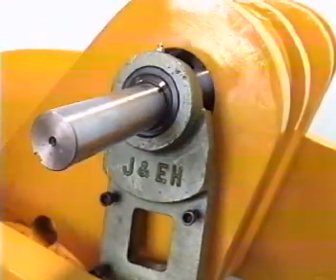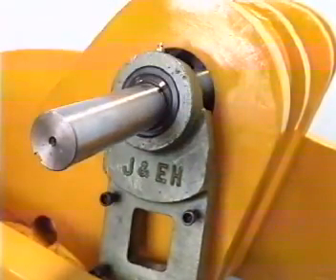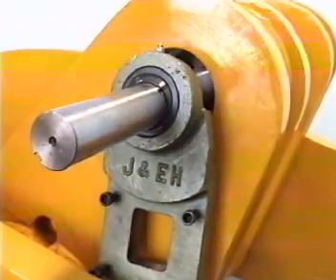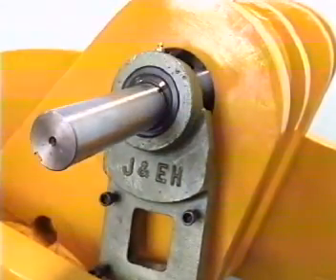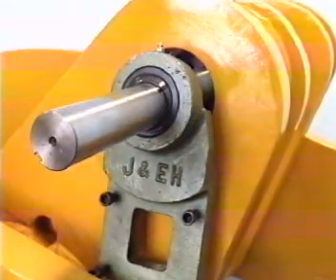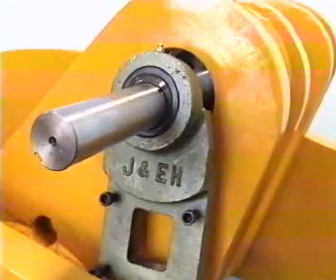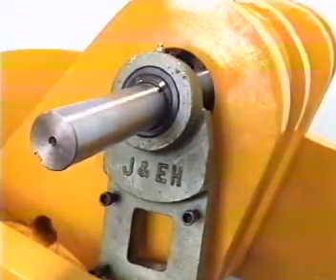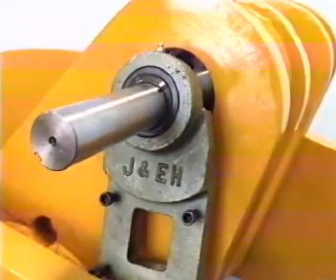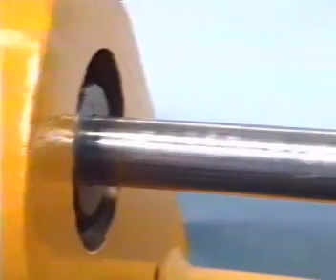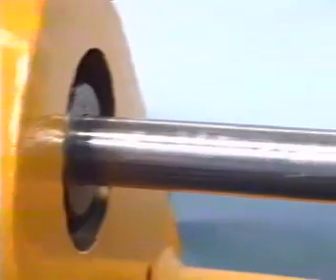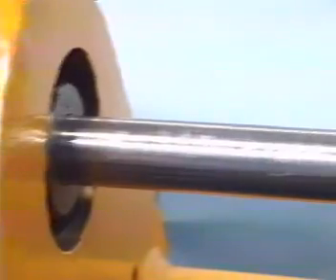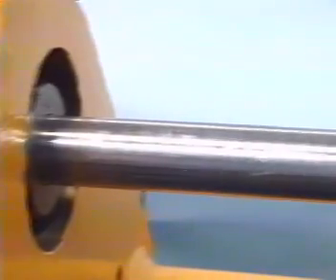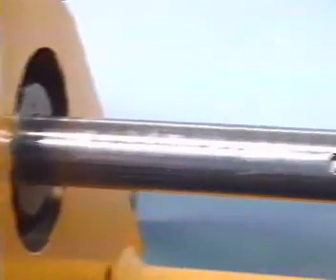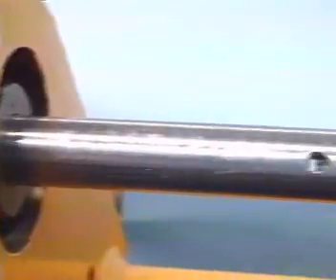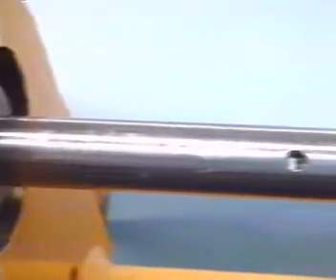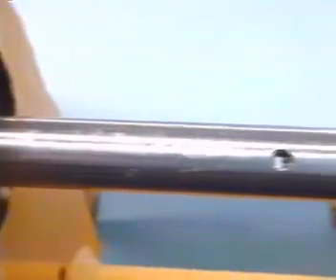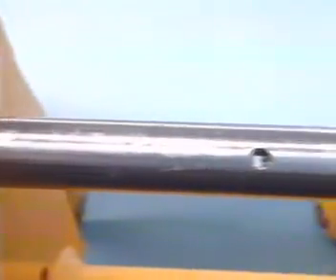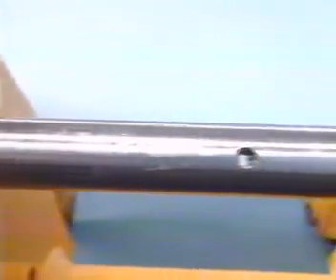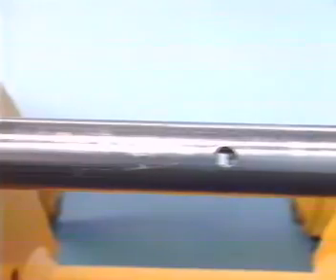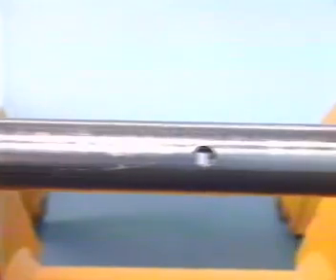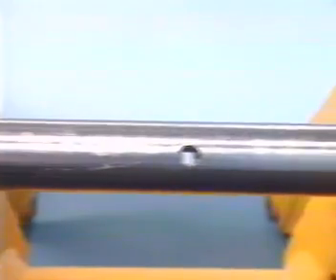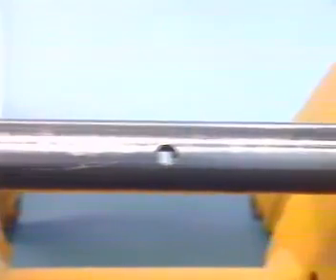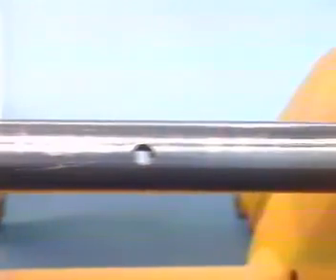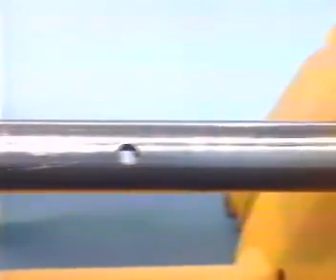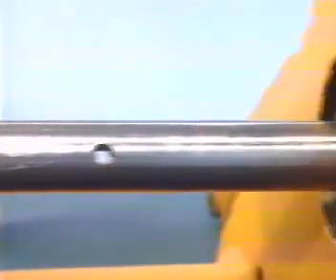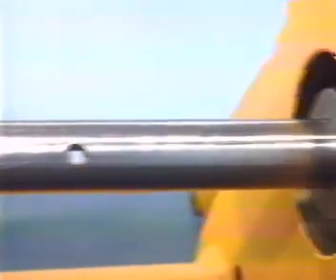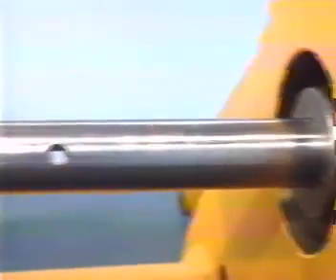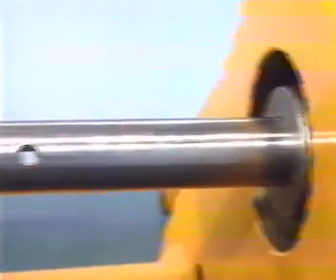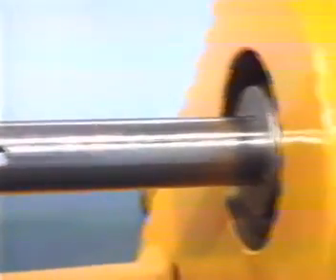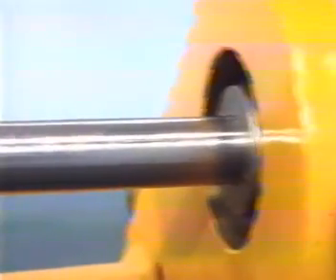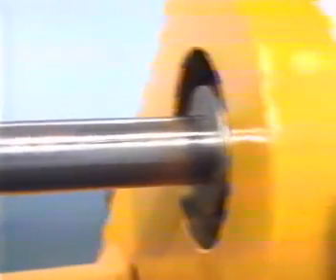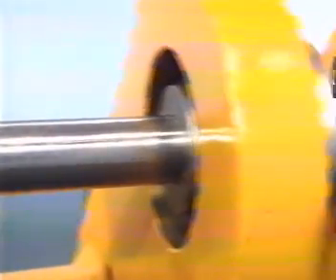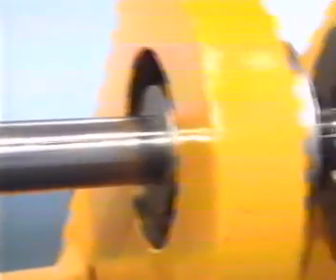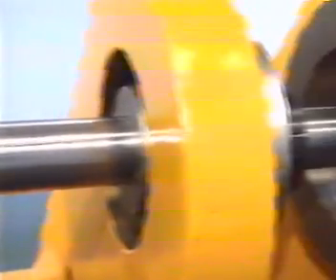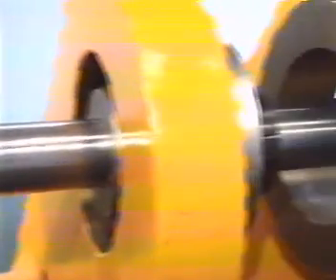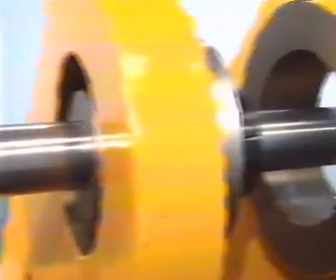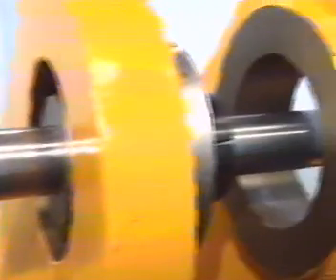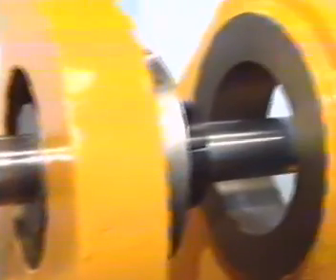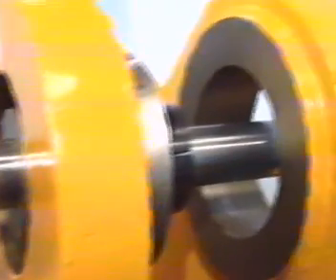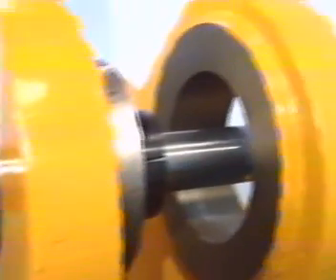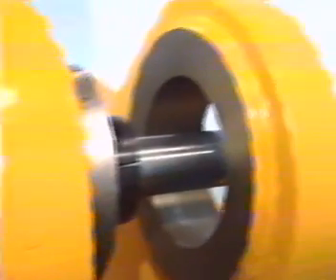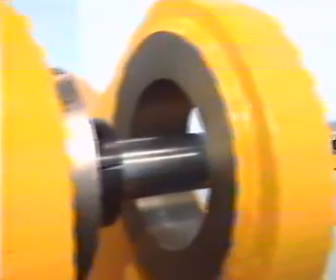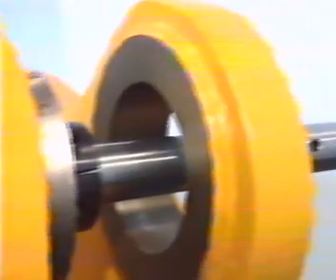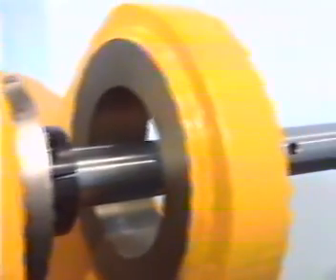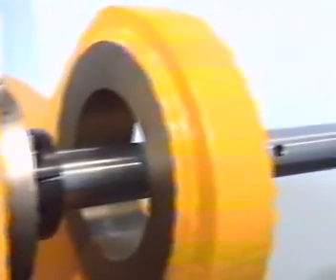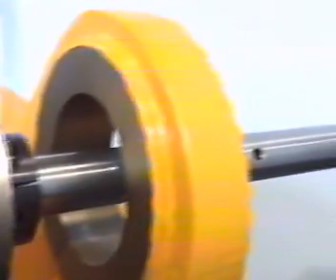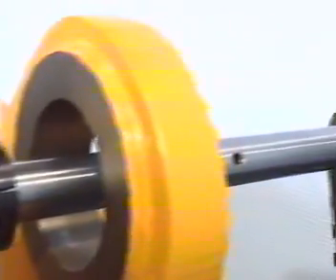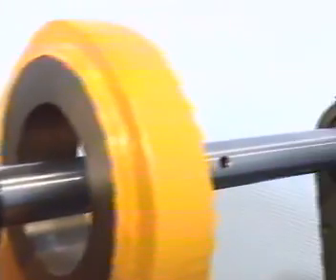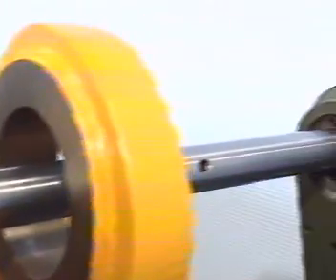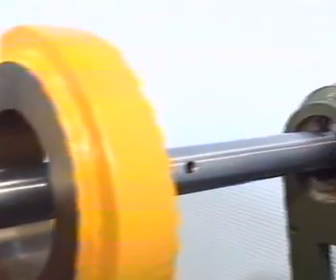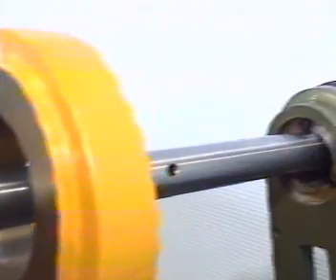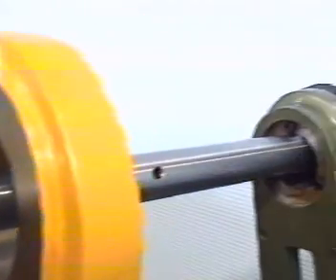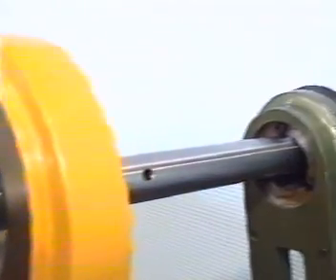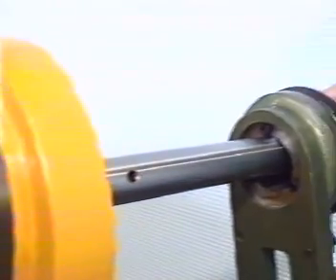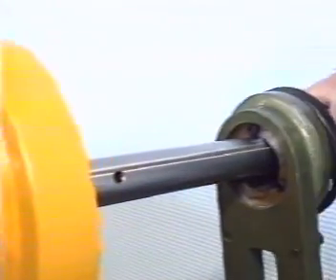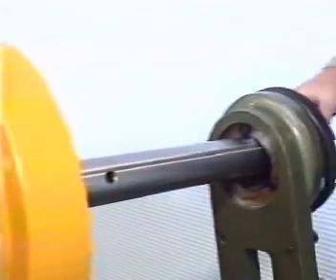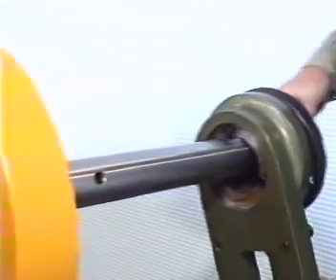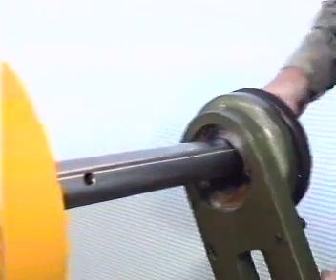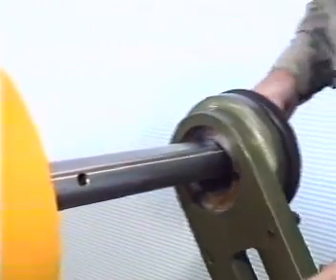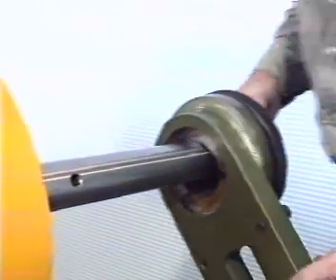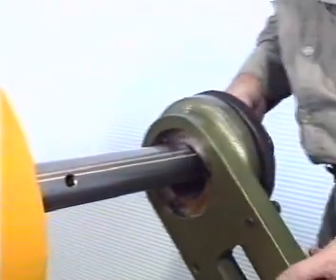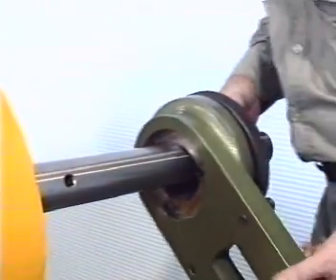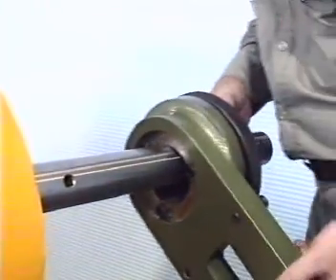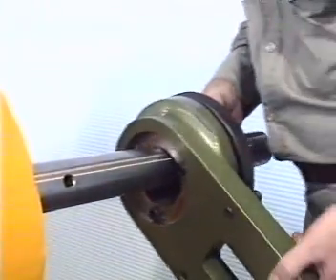Along the boring bar, 12mm holes every 300mm can take square tool holders.